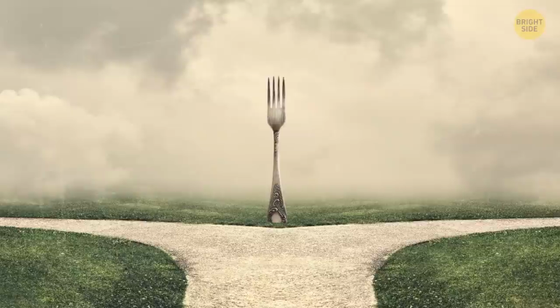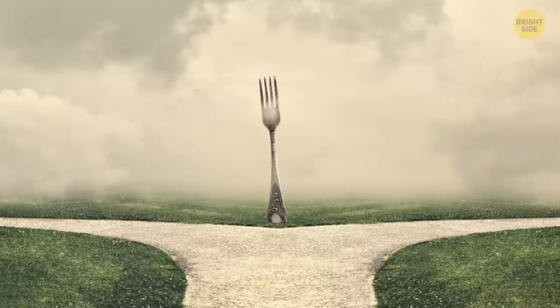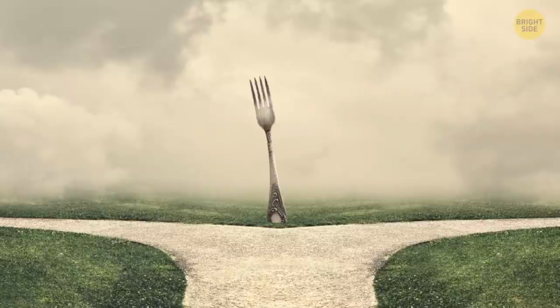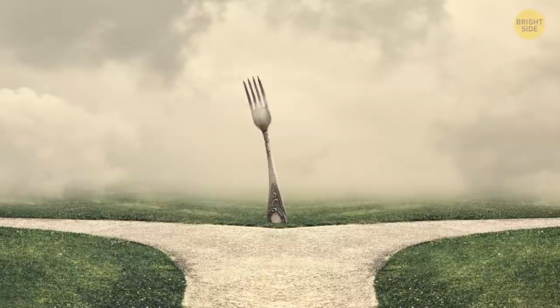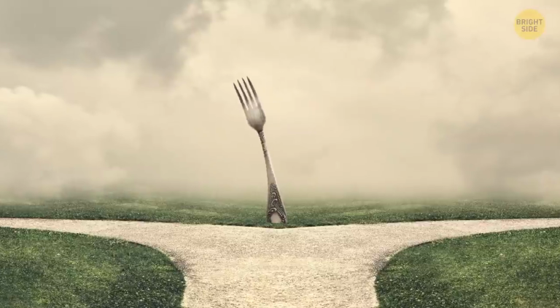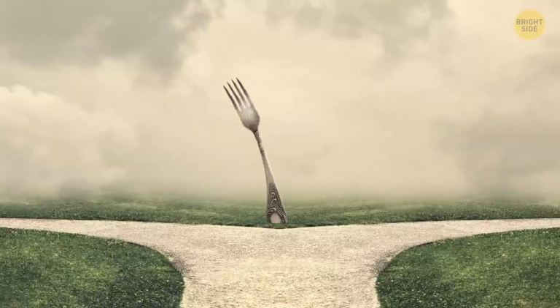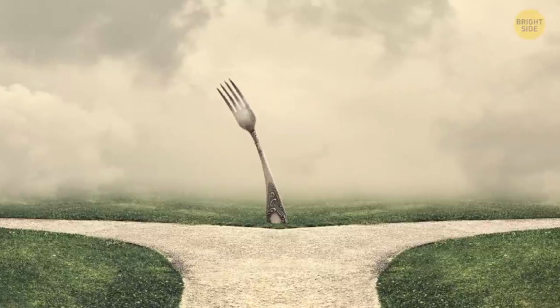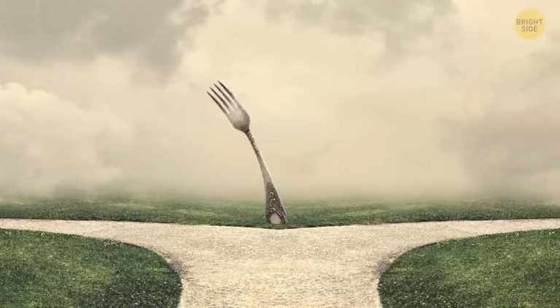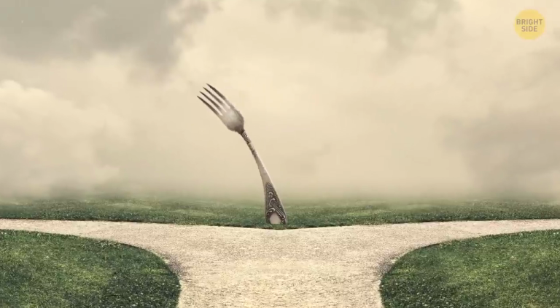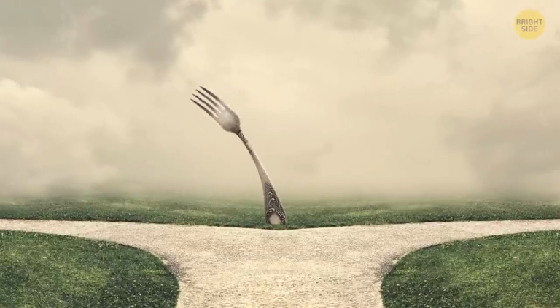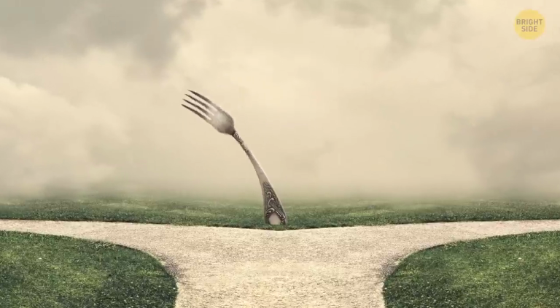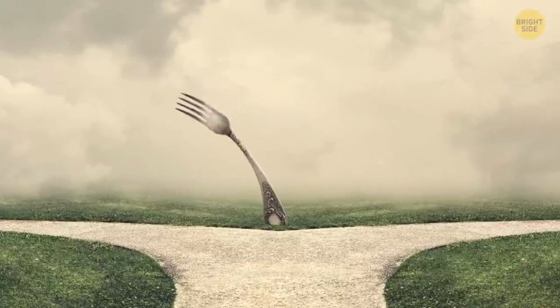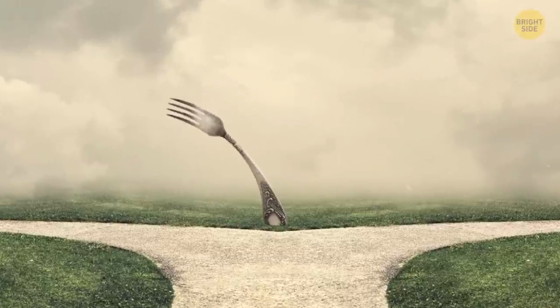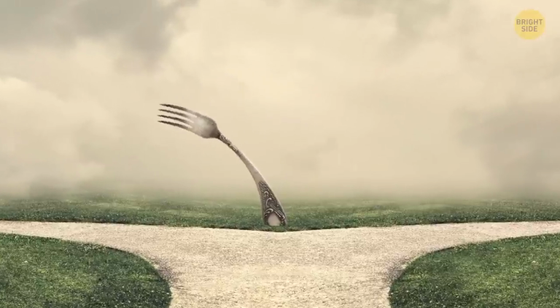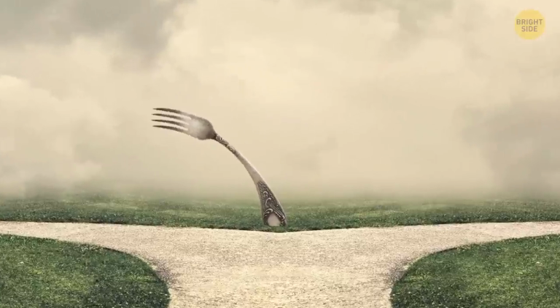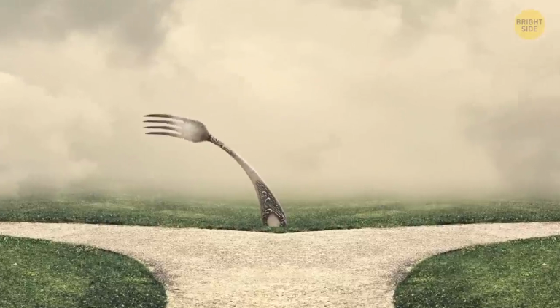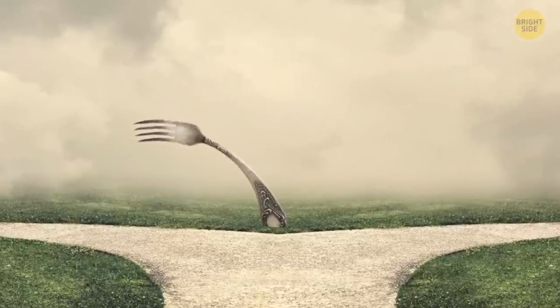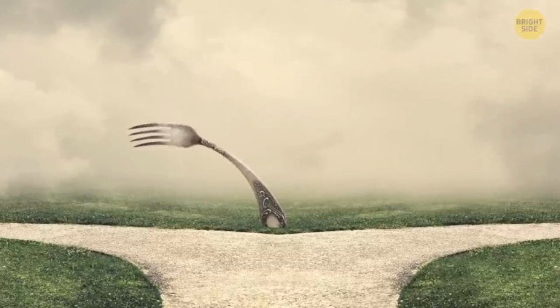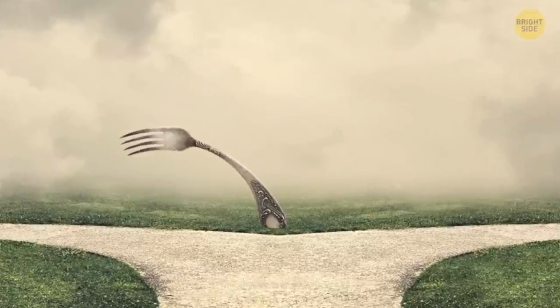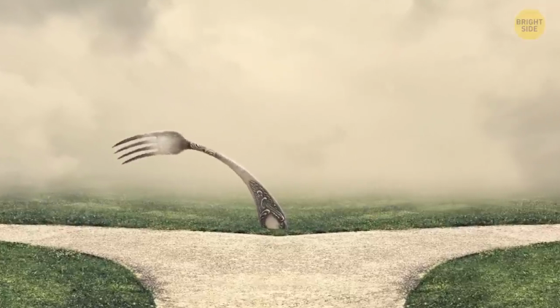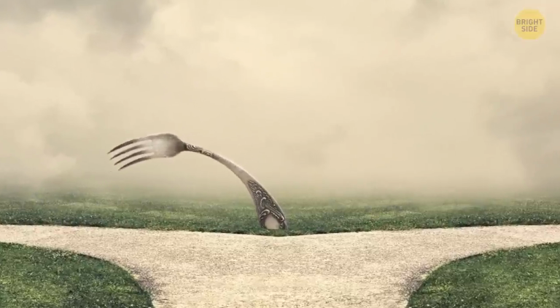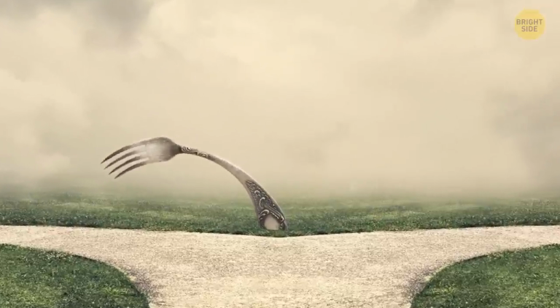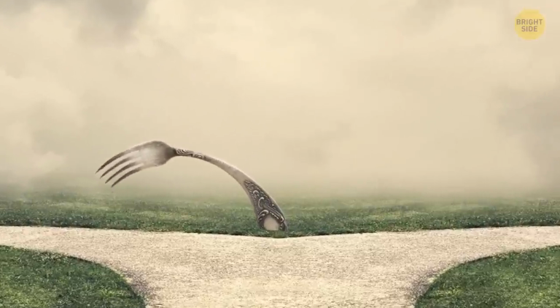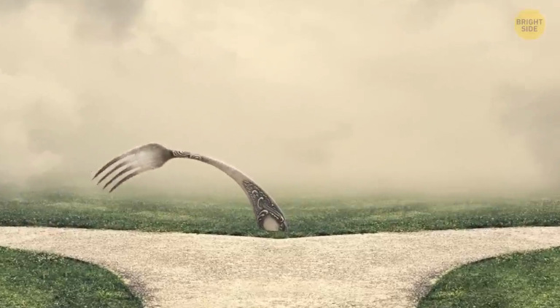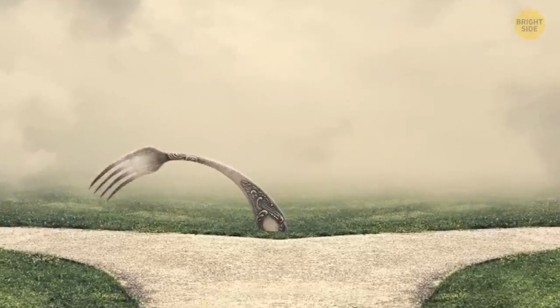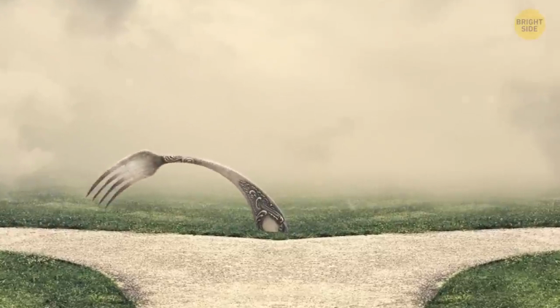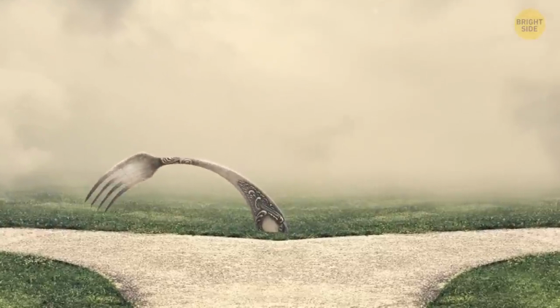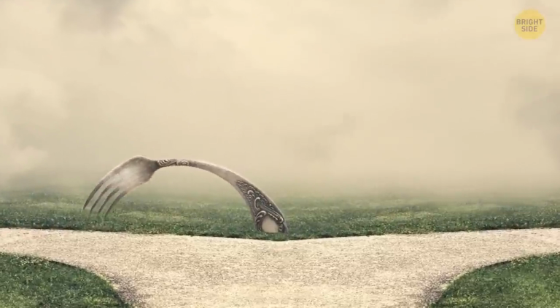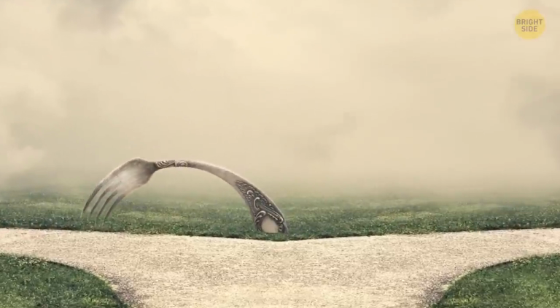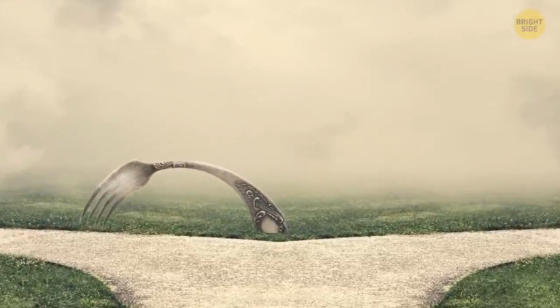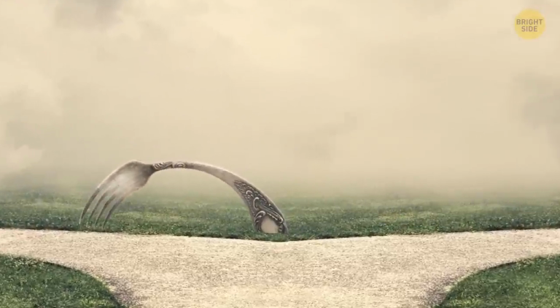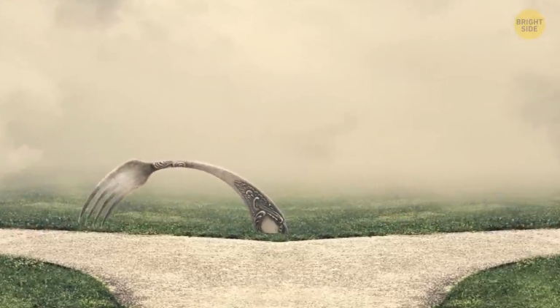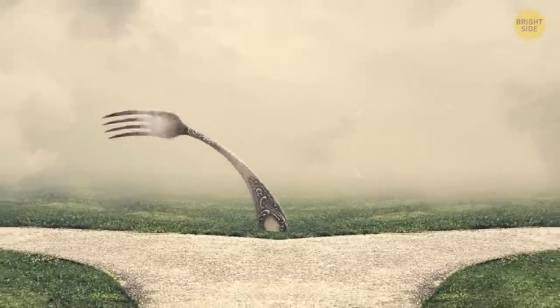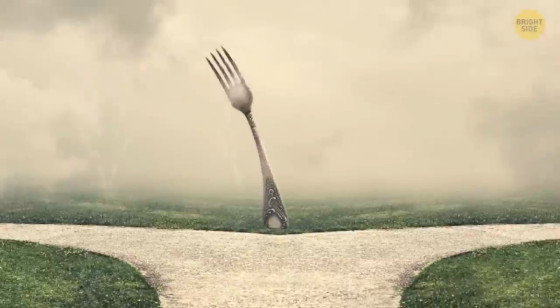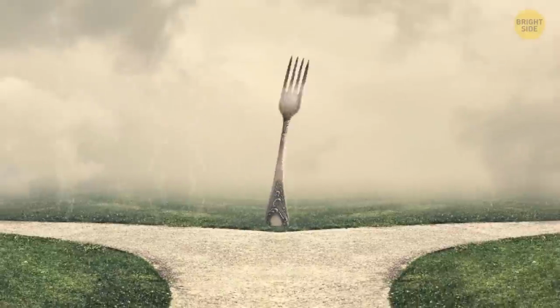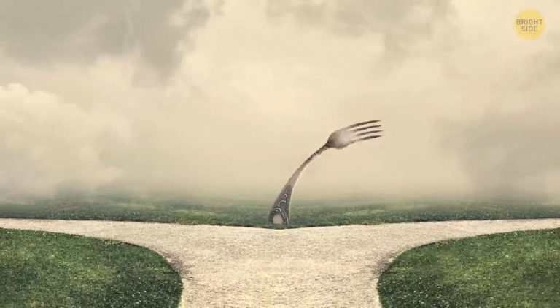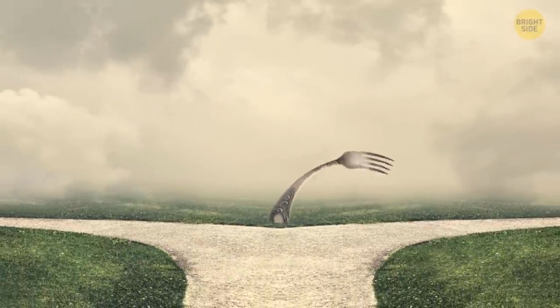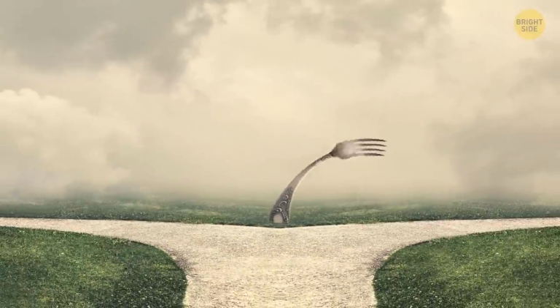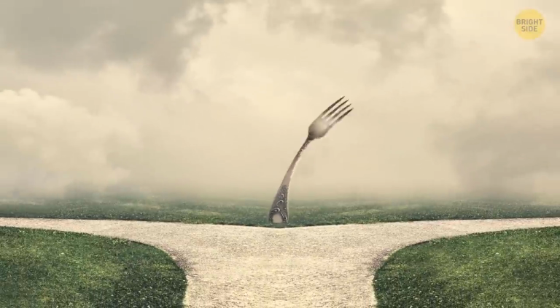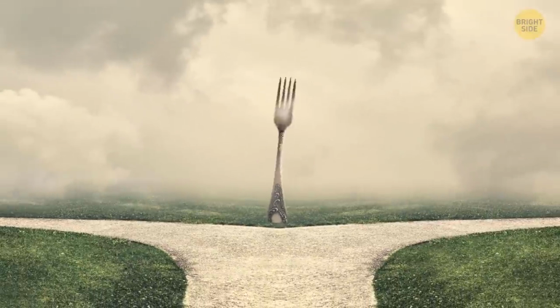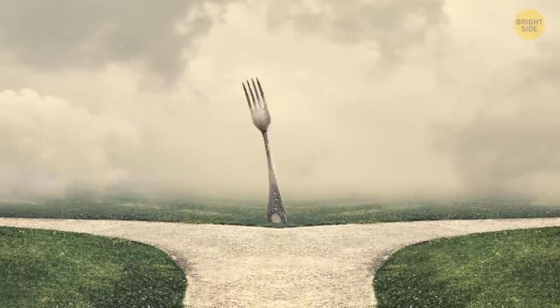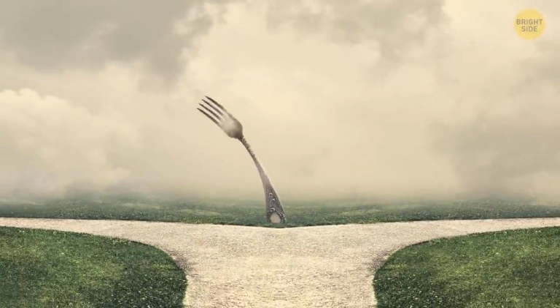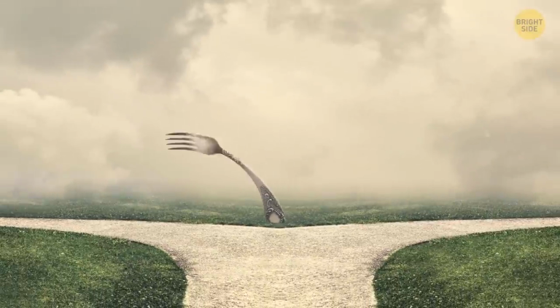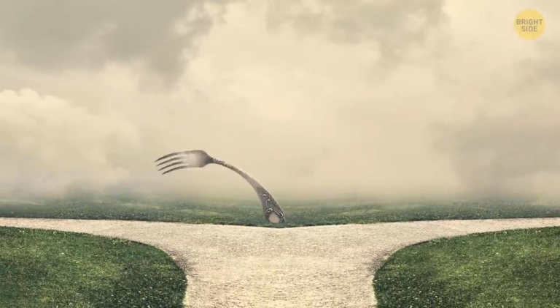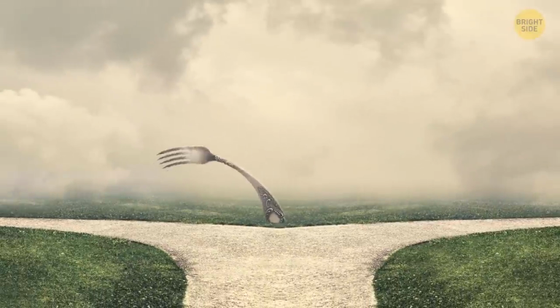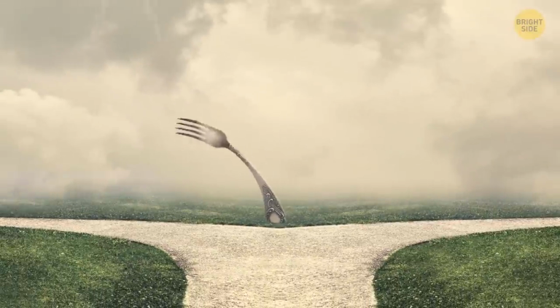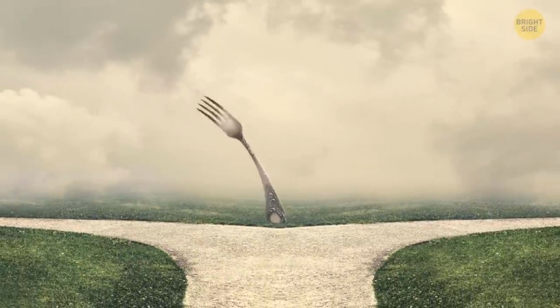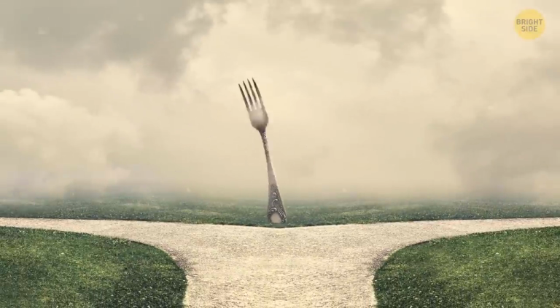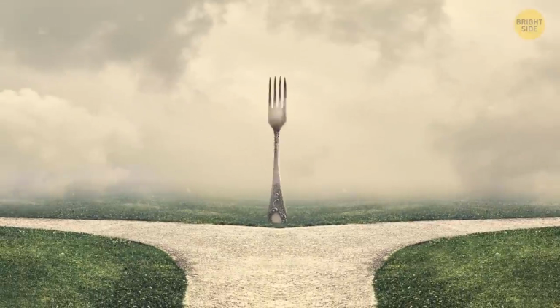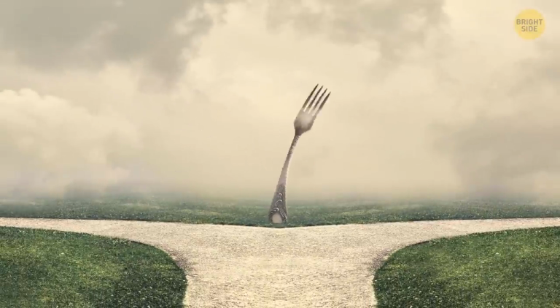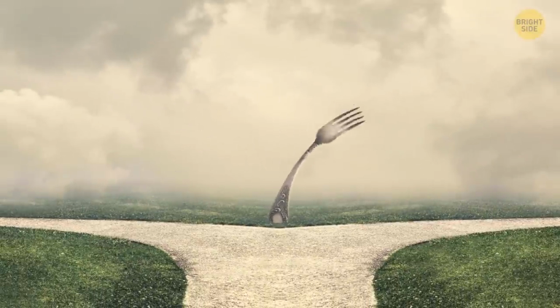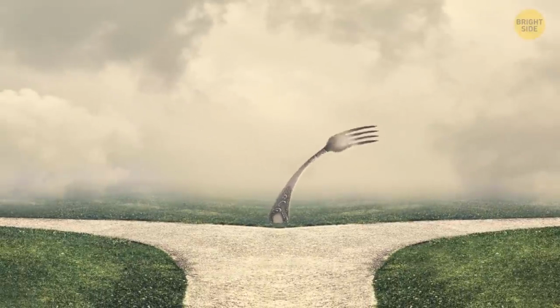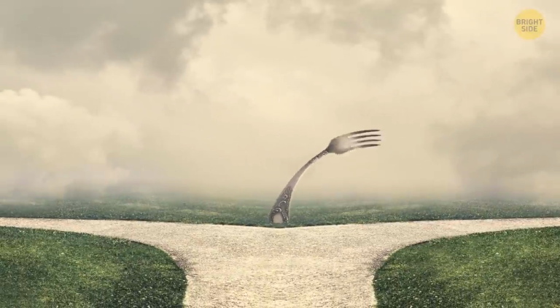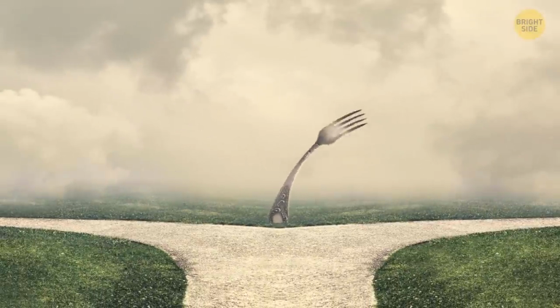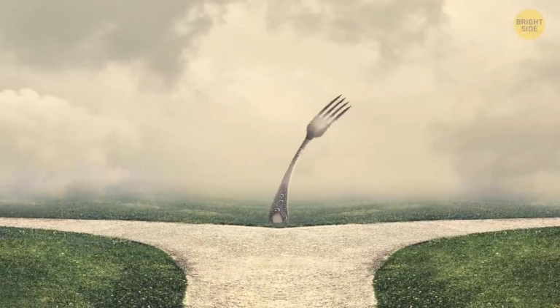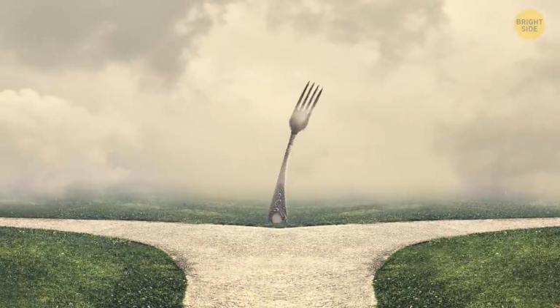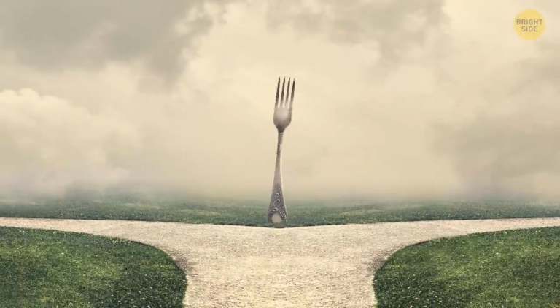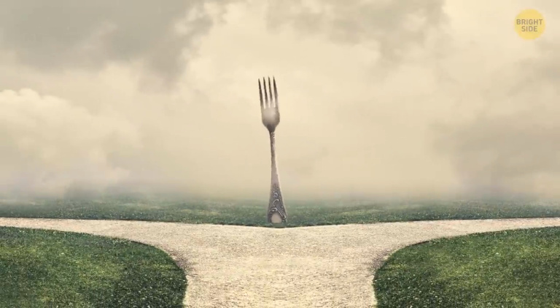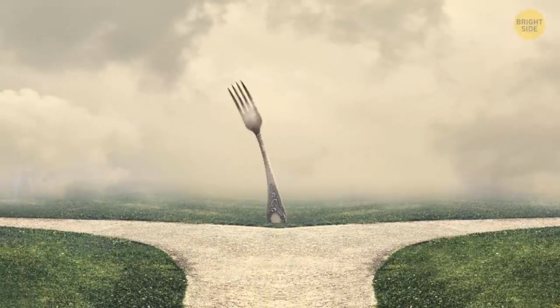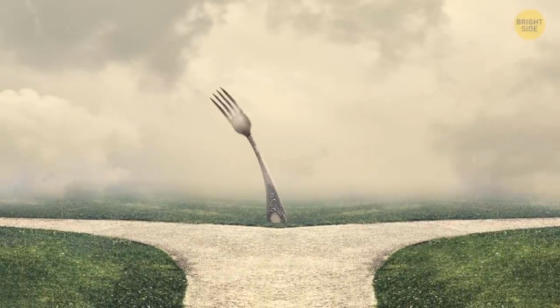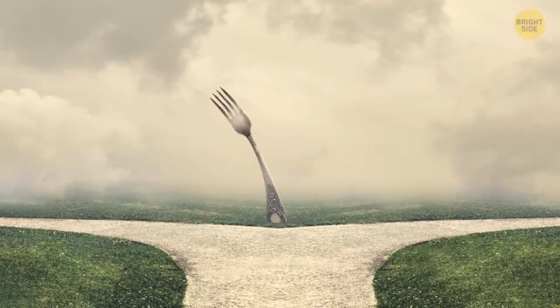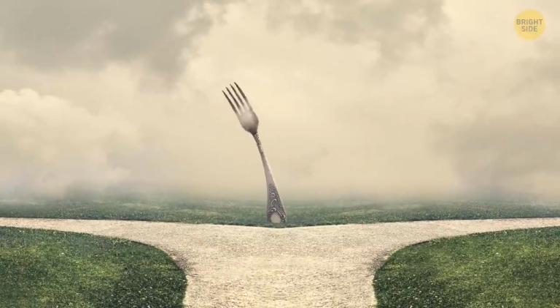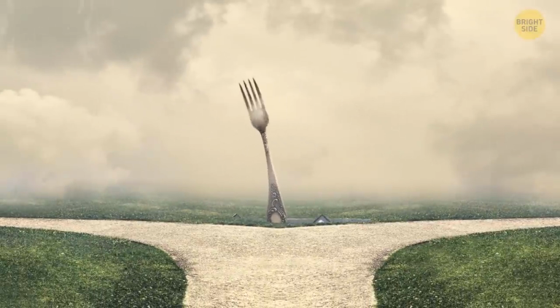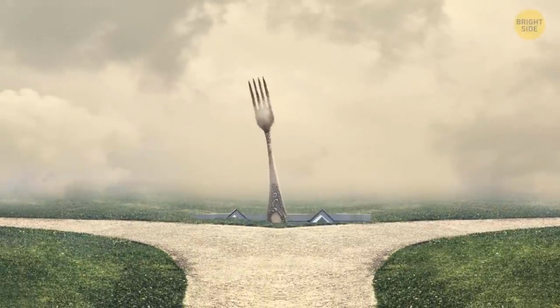Here's some advice. If you come to a fork in the road, take it. Thanks for those wise words, Yogi Berra.